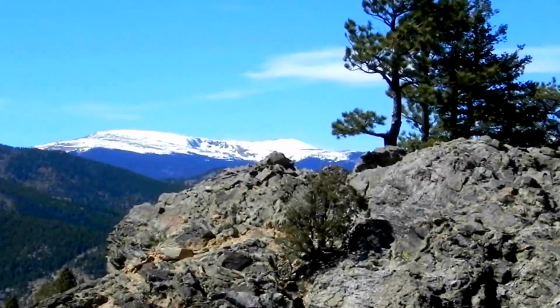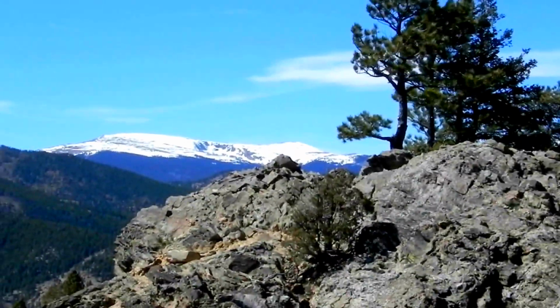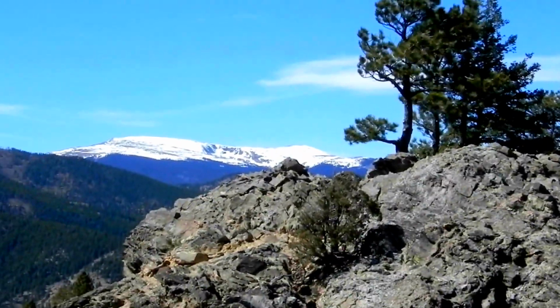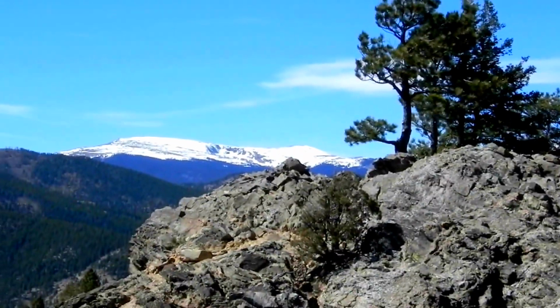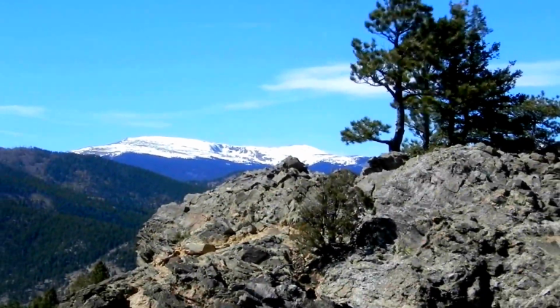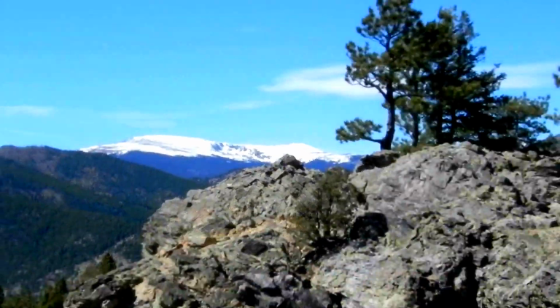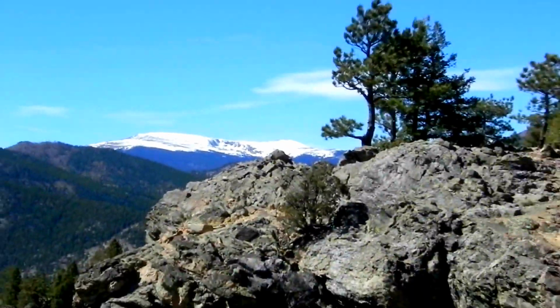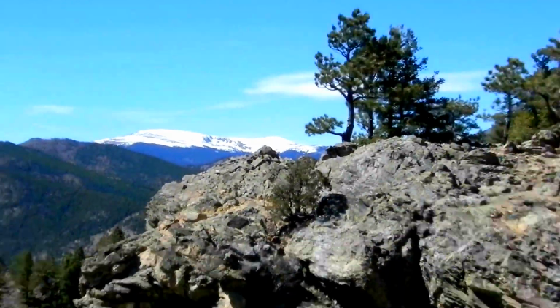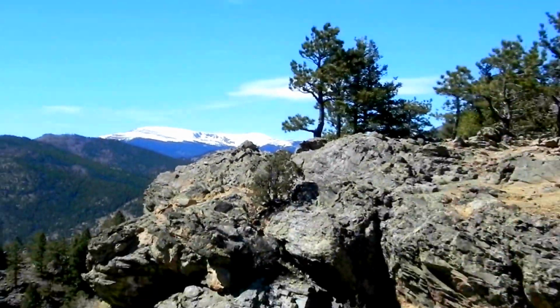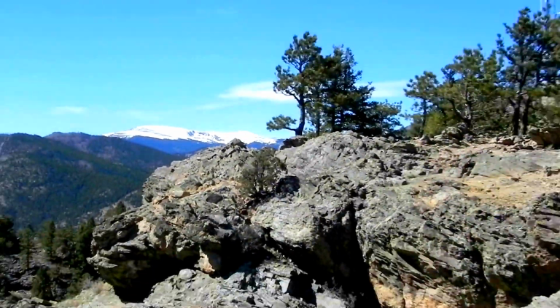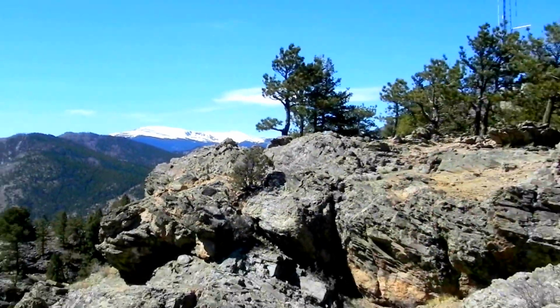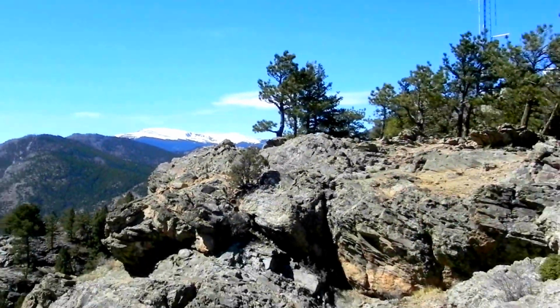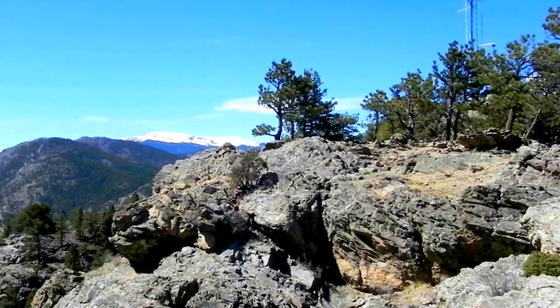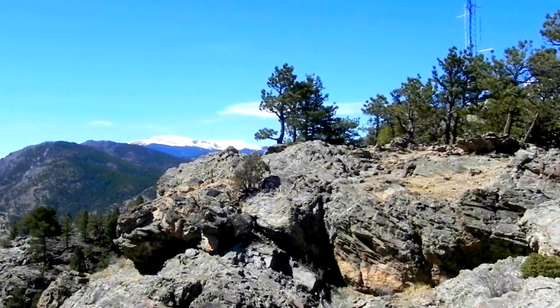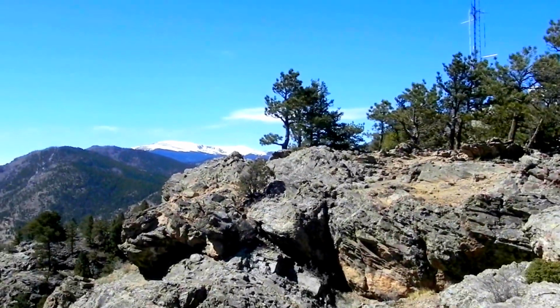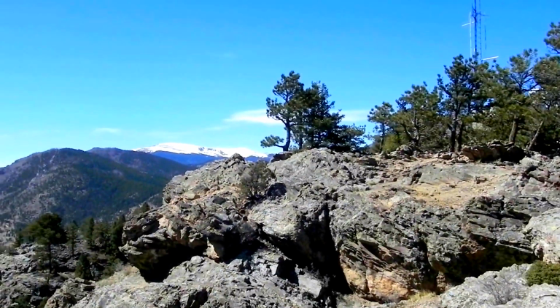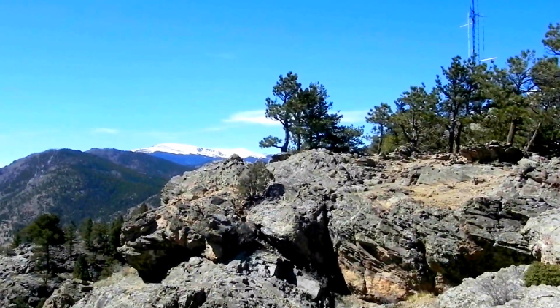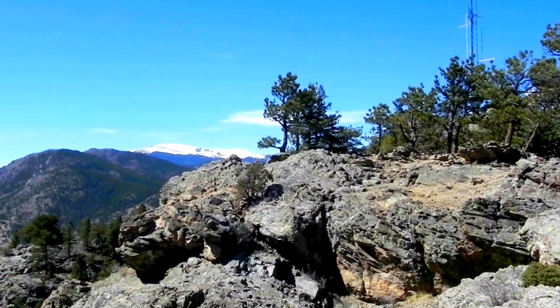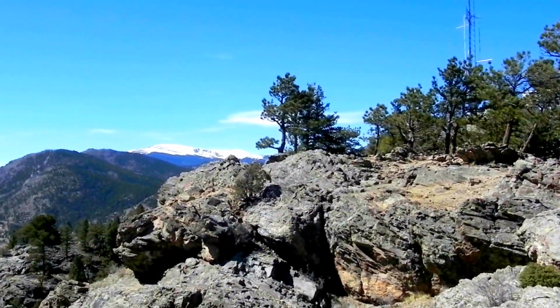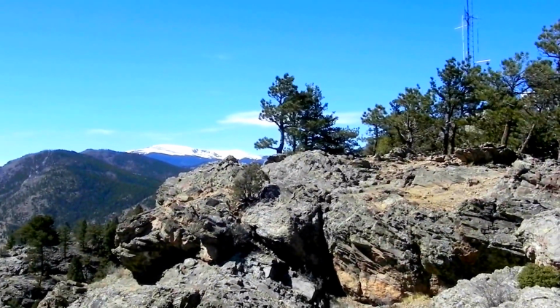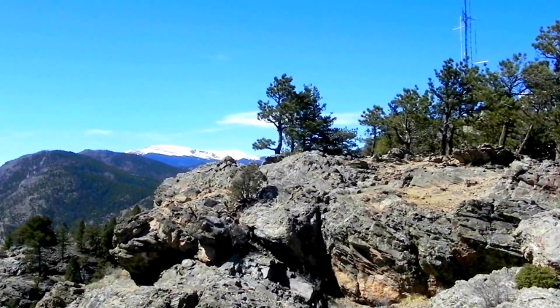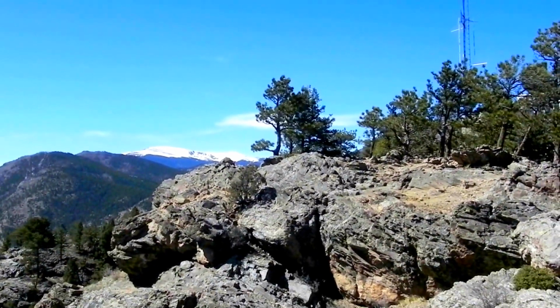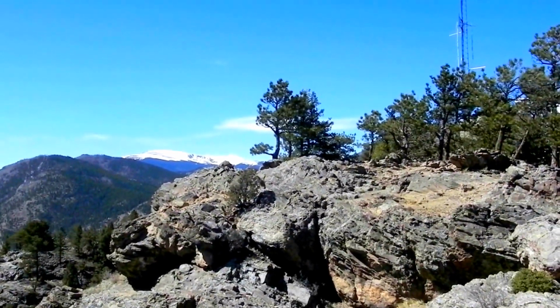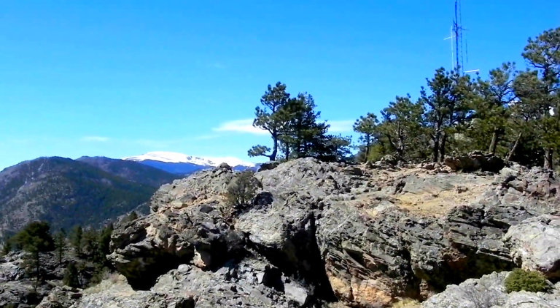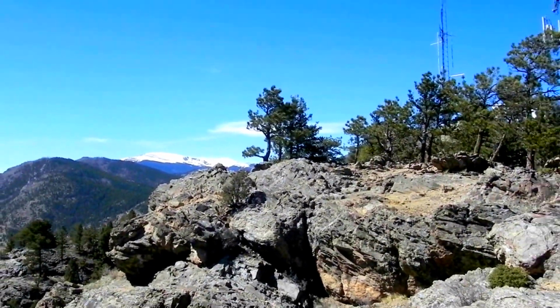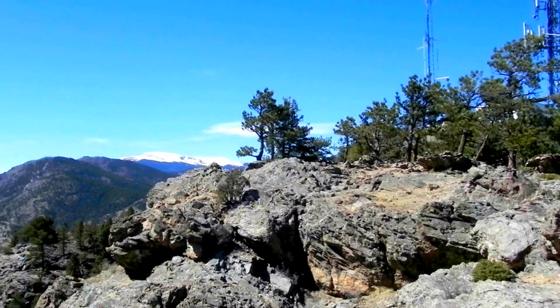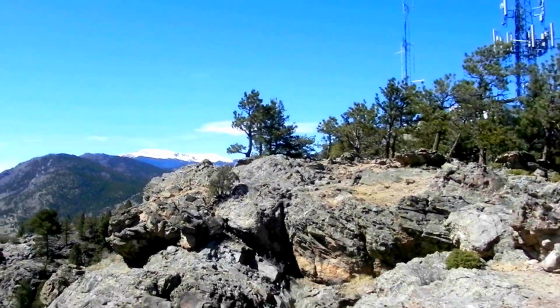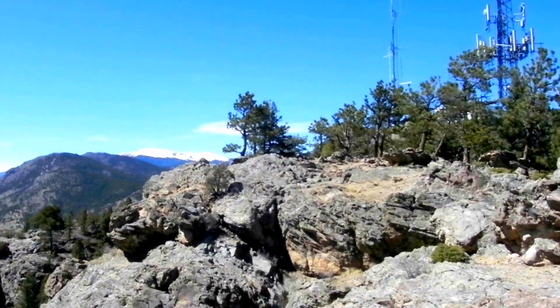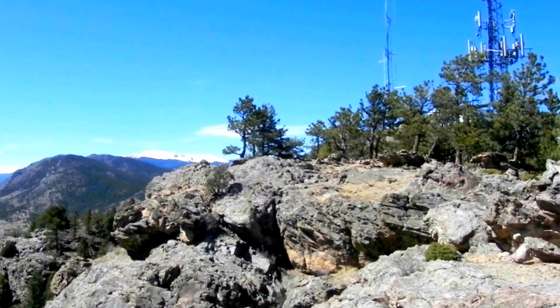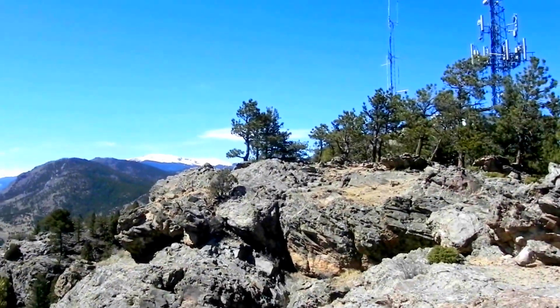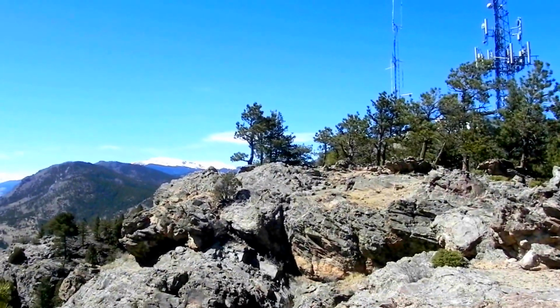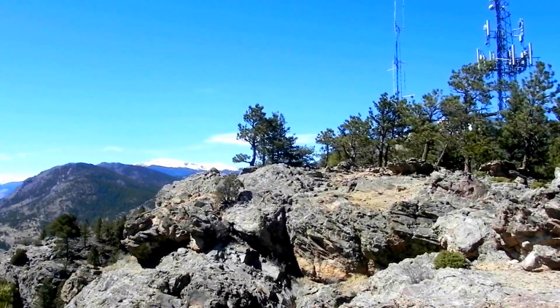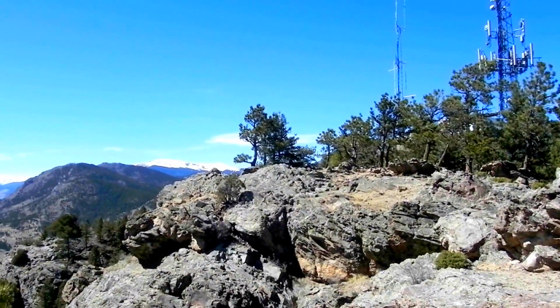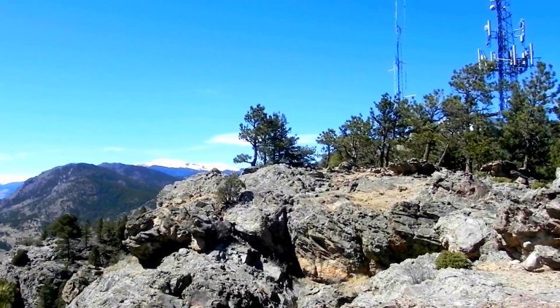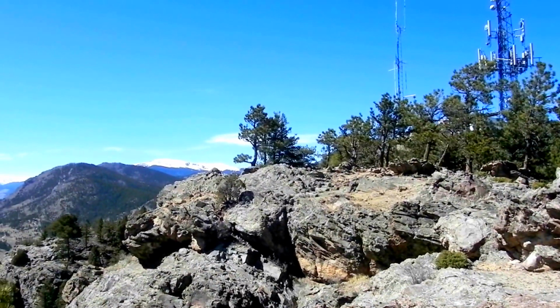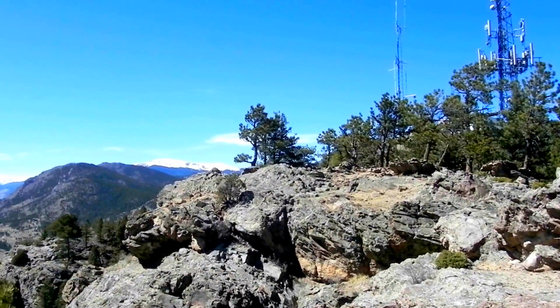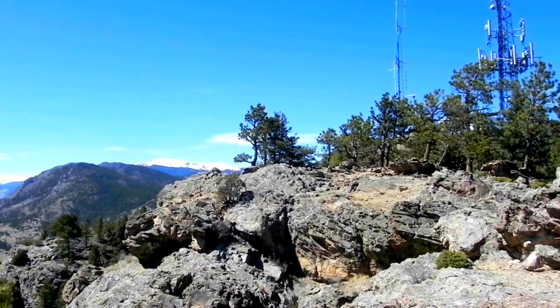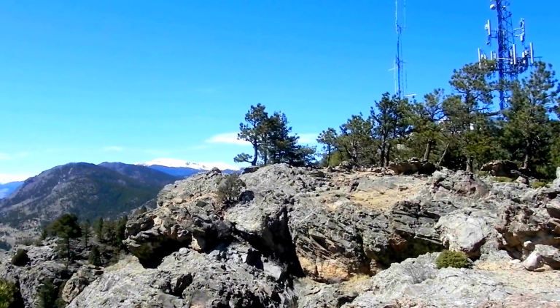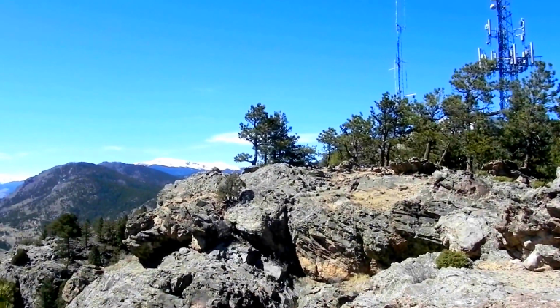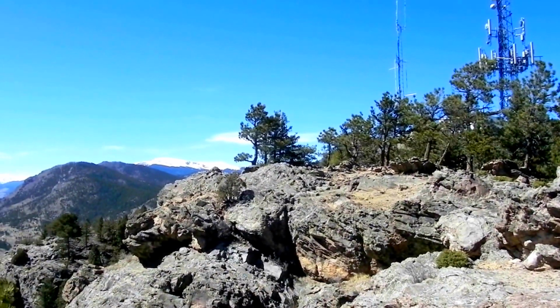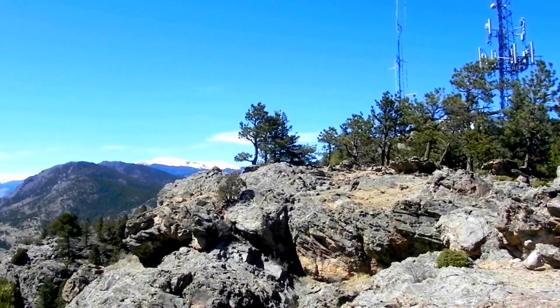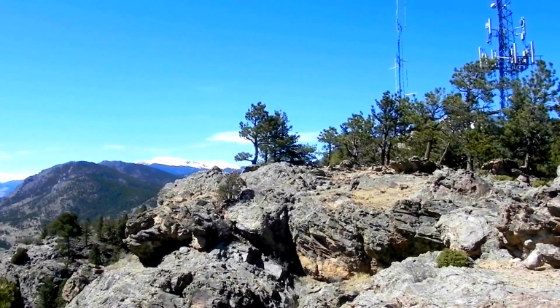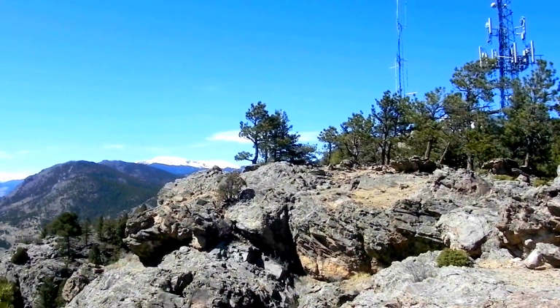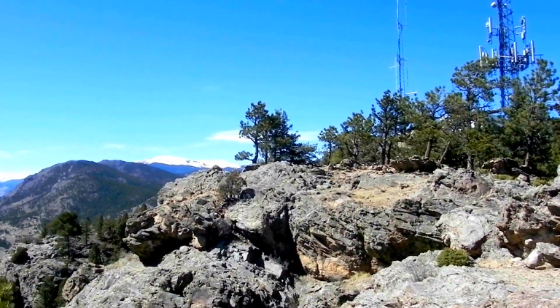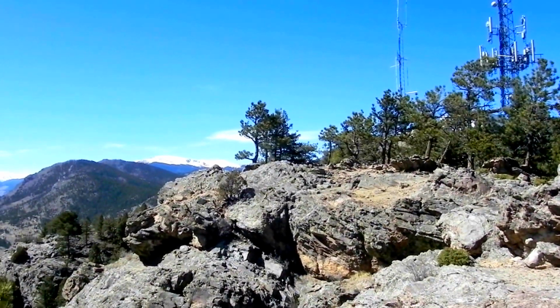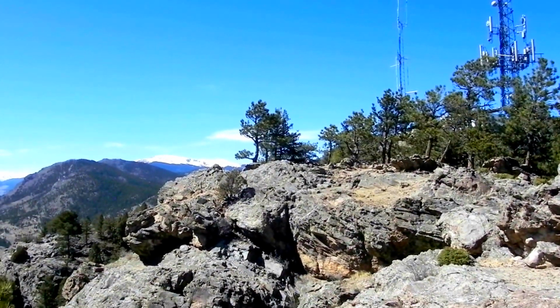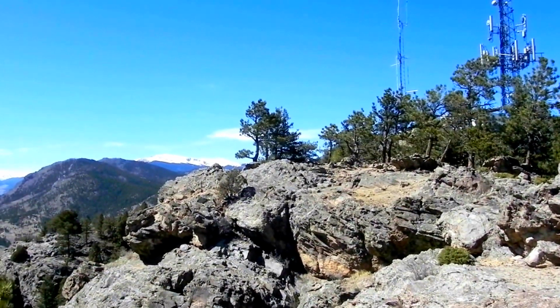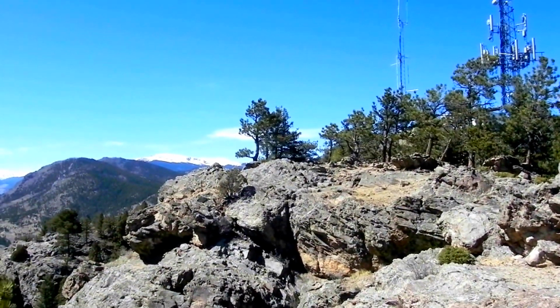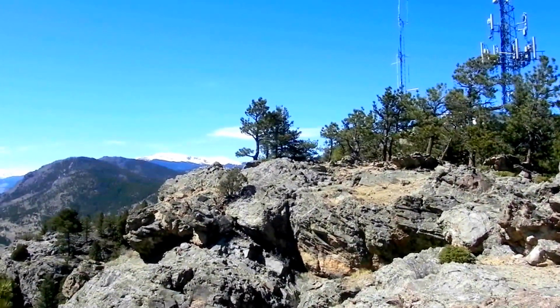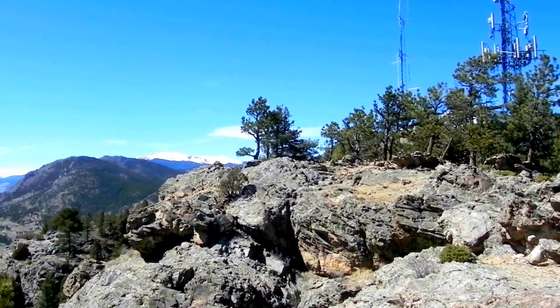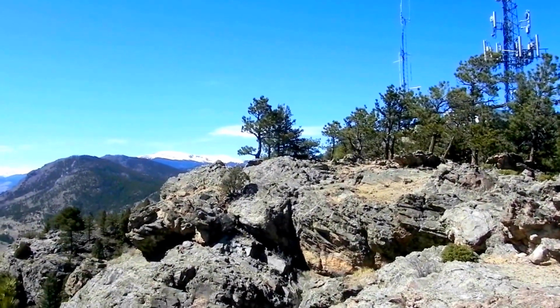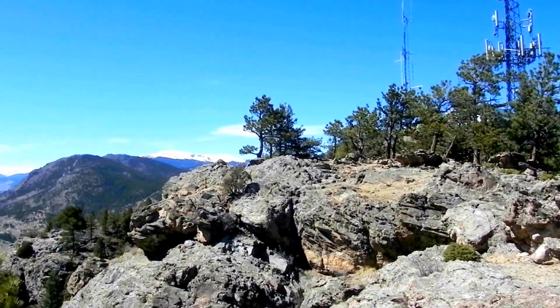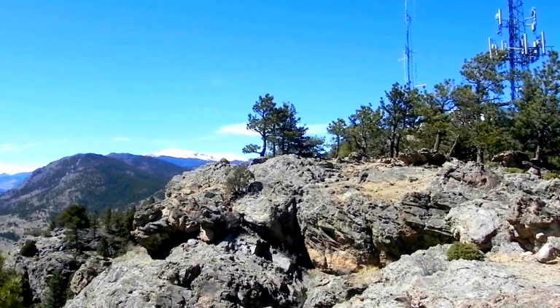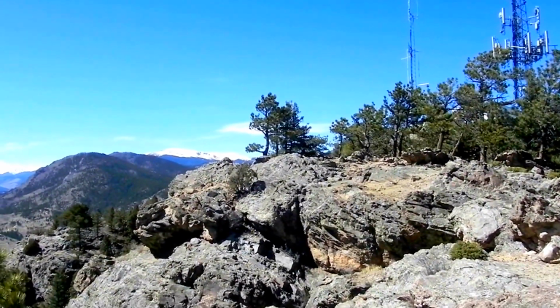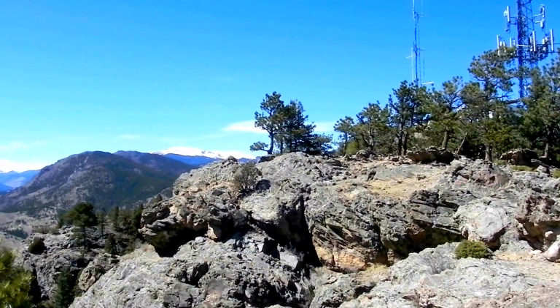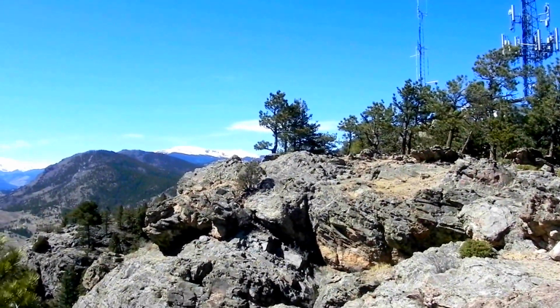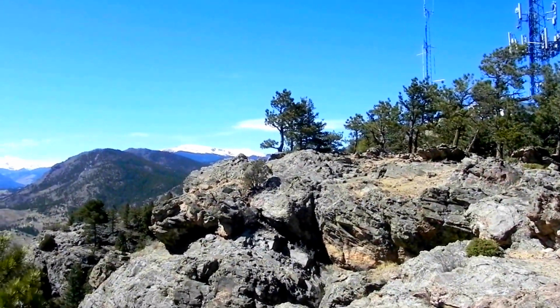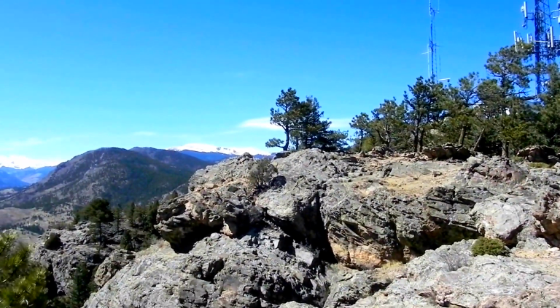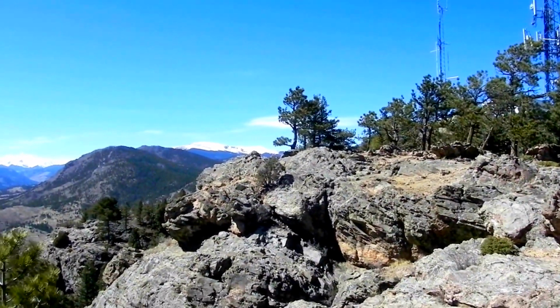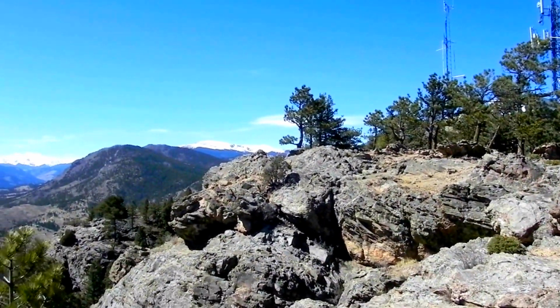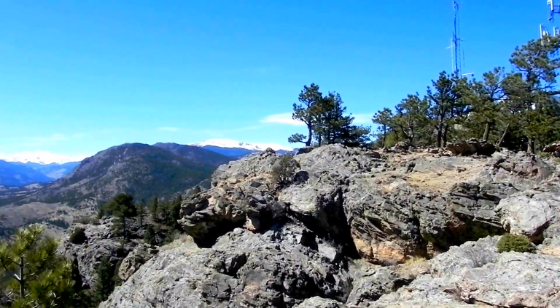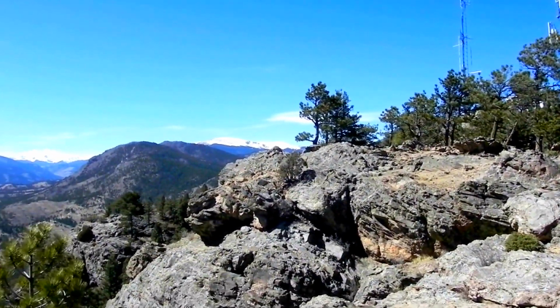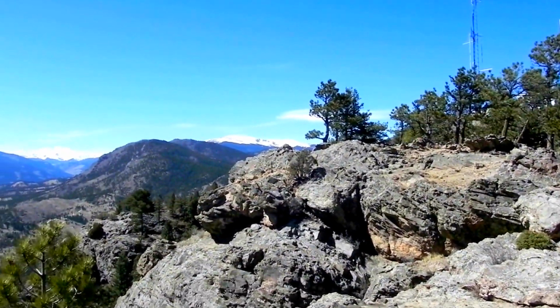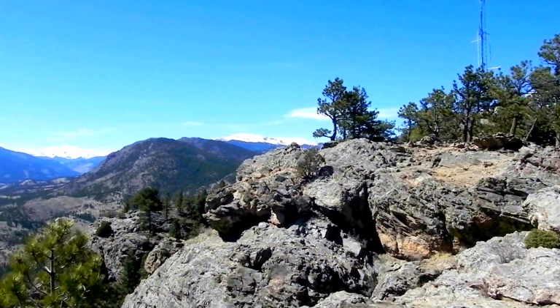You can see the top of Mount Bailey. The tower is on private property — please don't trespass.